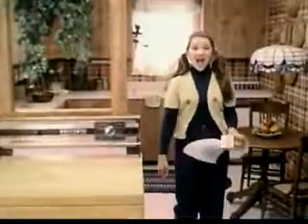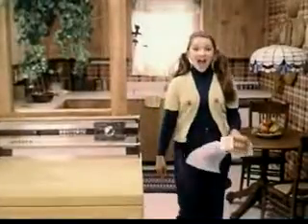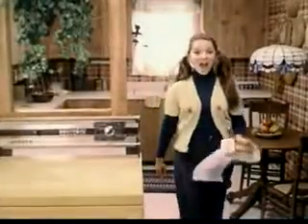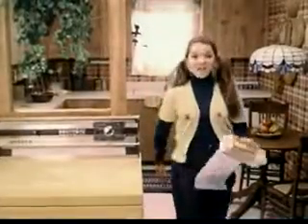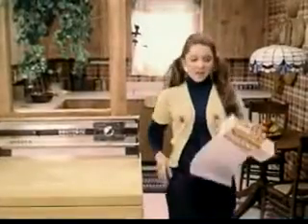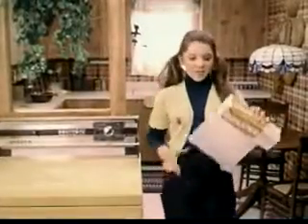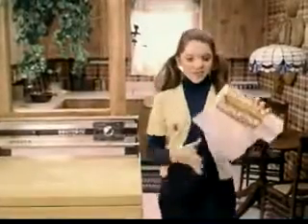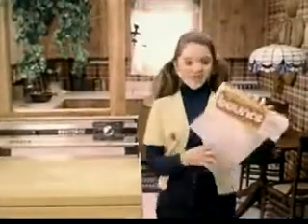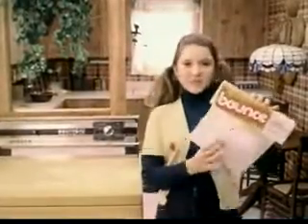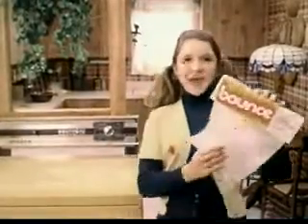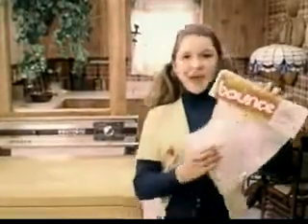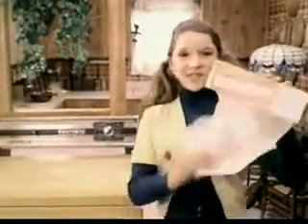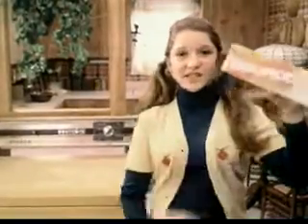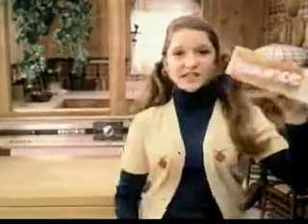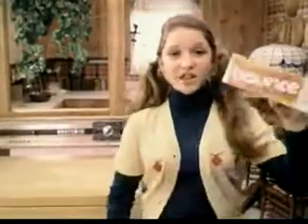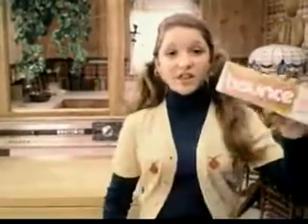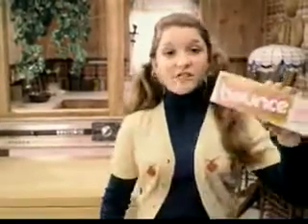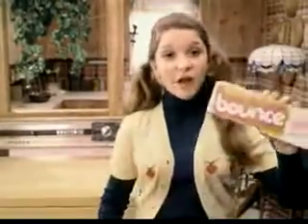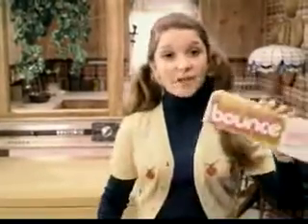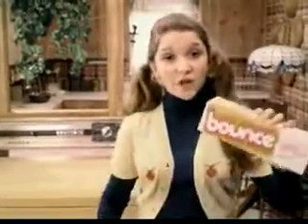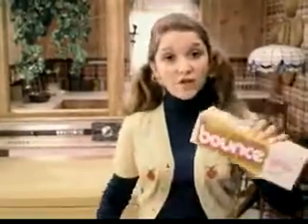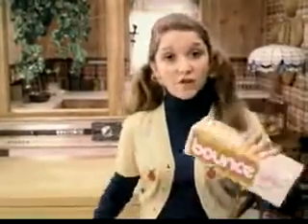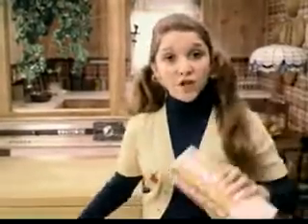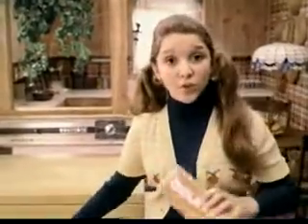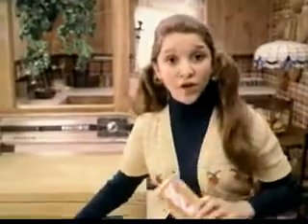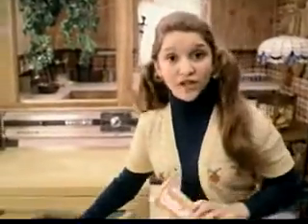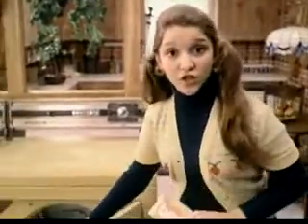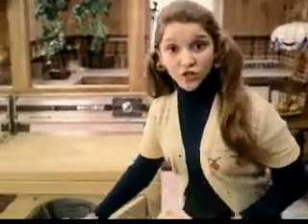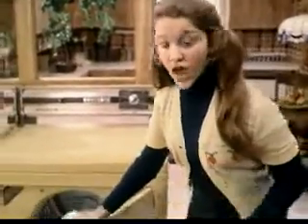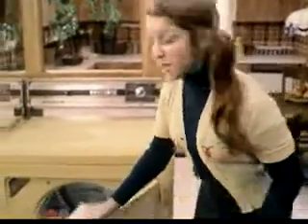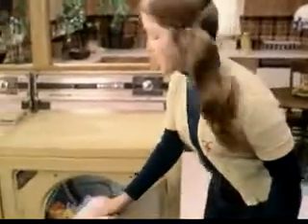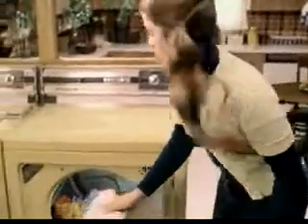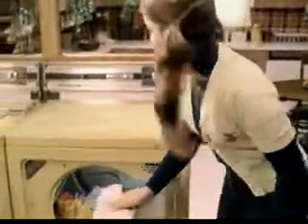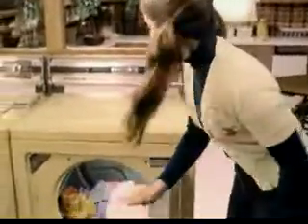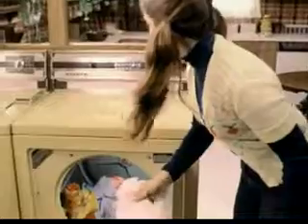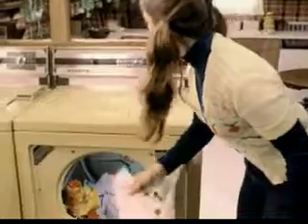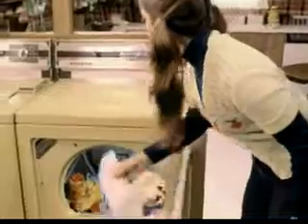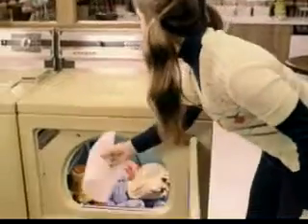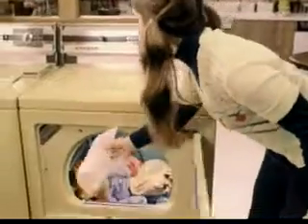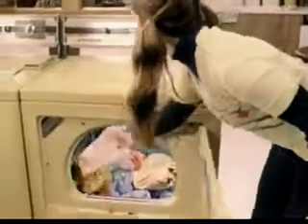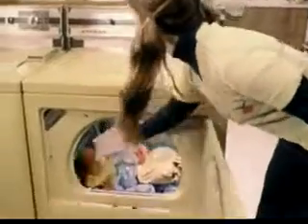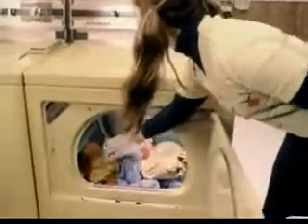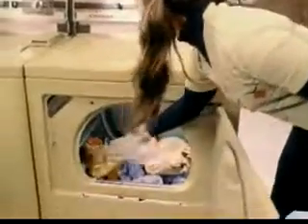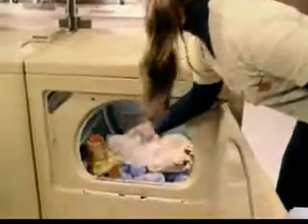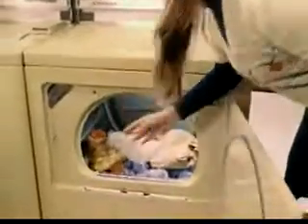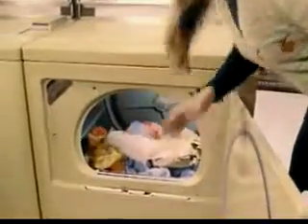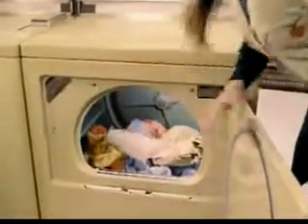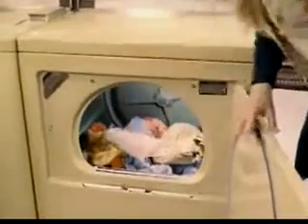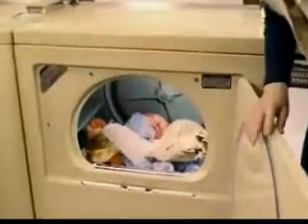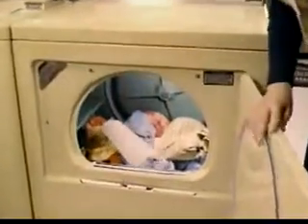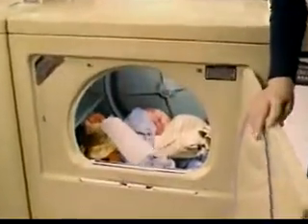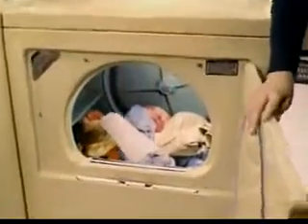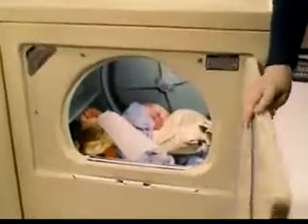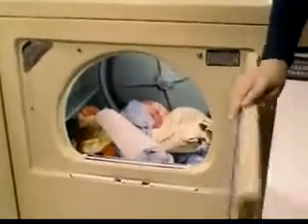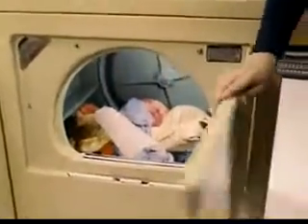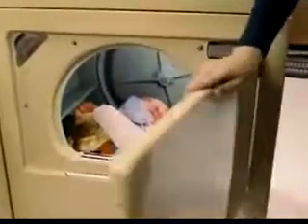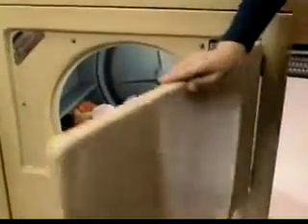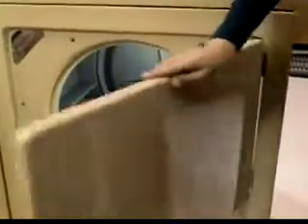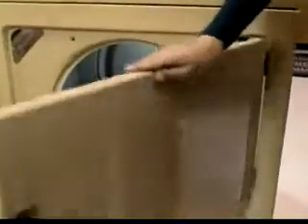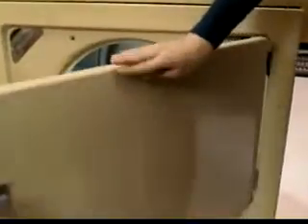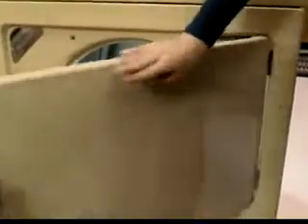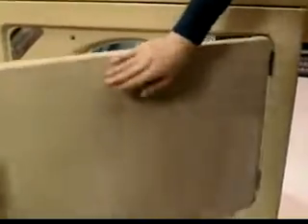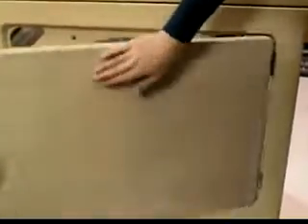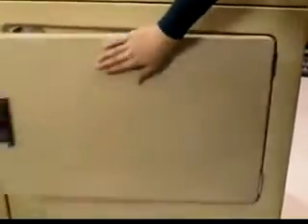Our family discovered Bounce, the fabric softener that works in the dryer, because it came with our new Norge dryer. Now our clothes get the Bounce Touch.